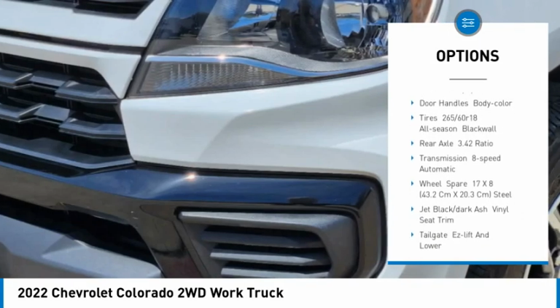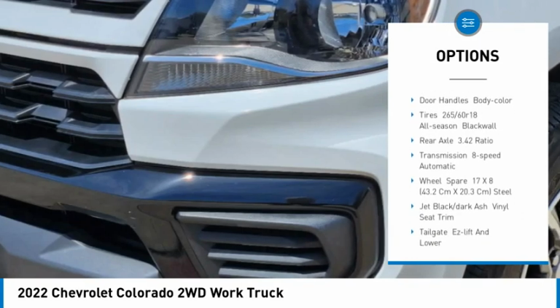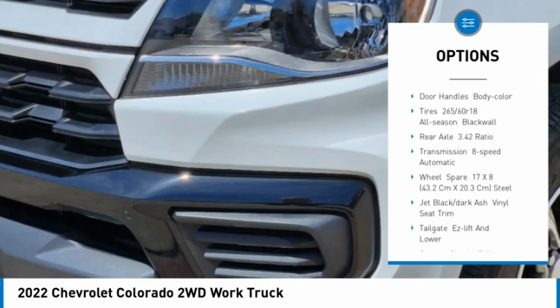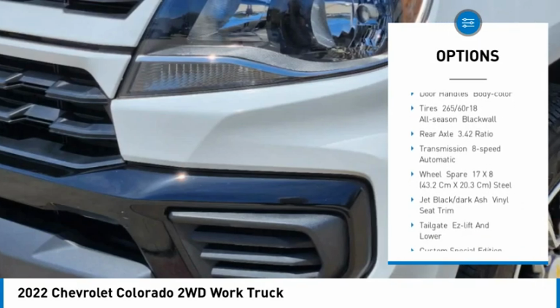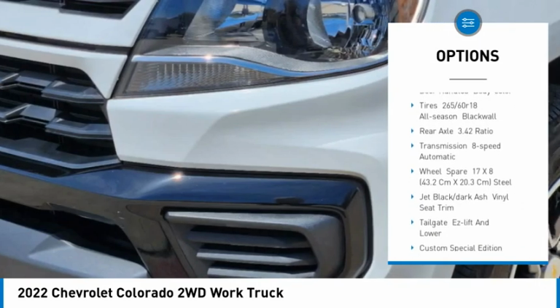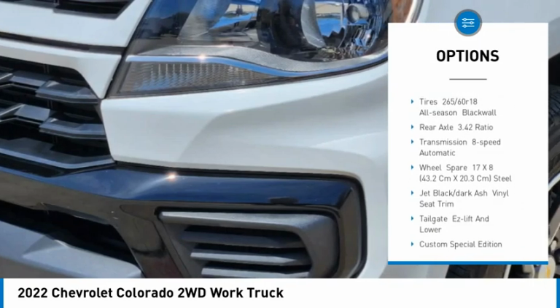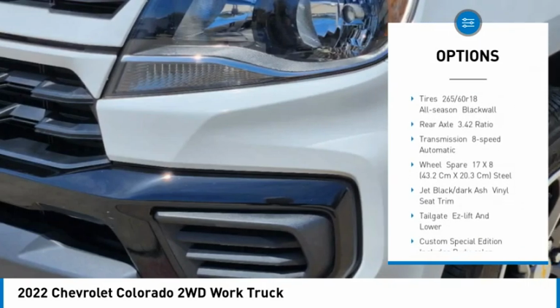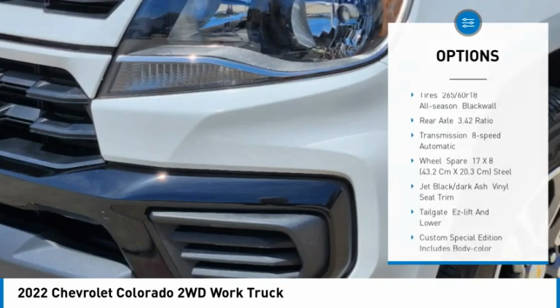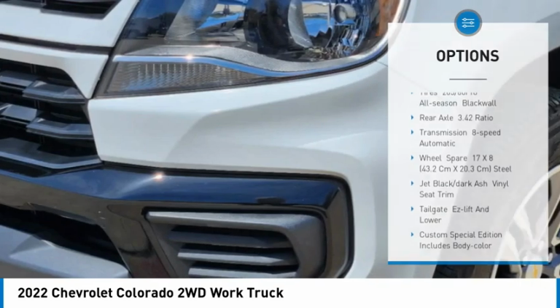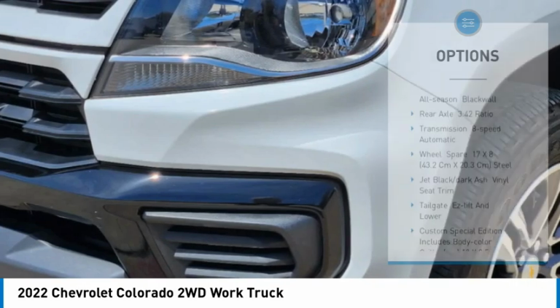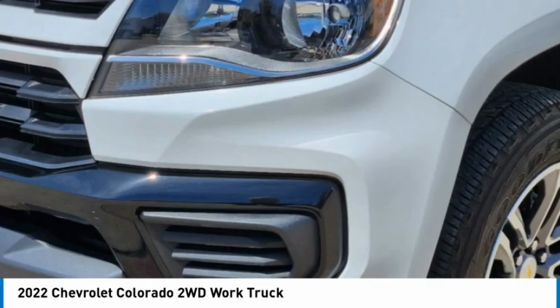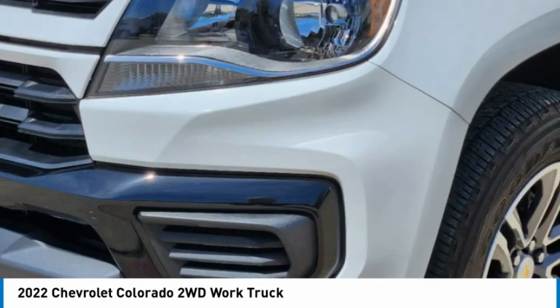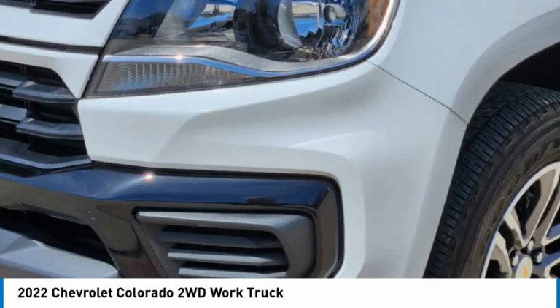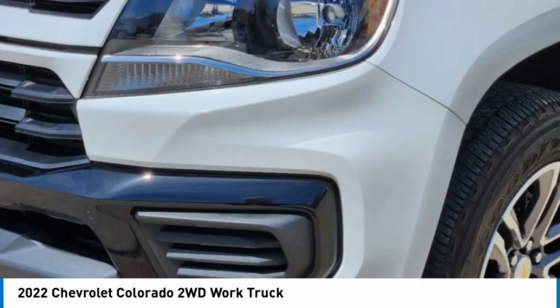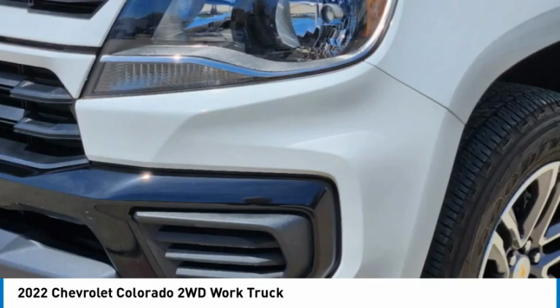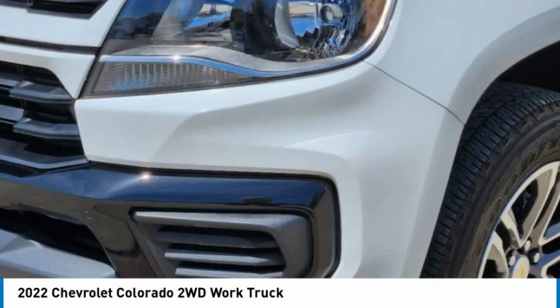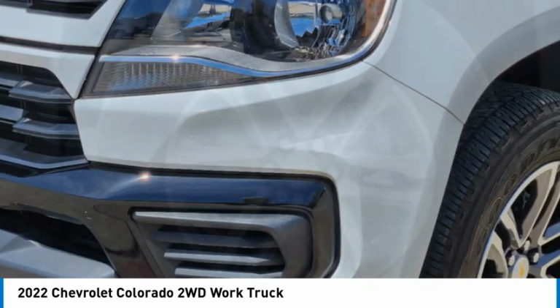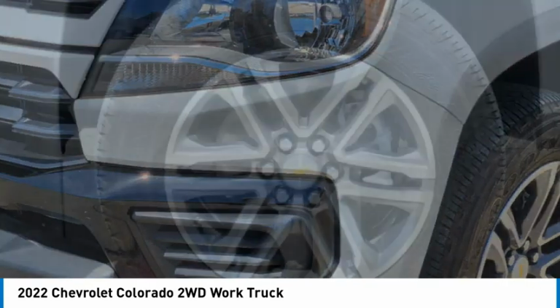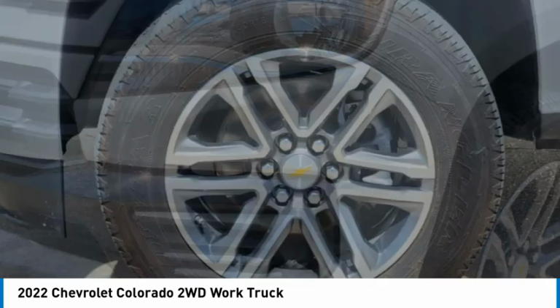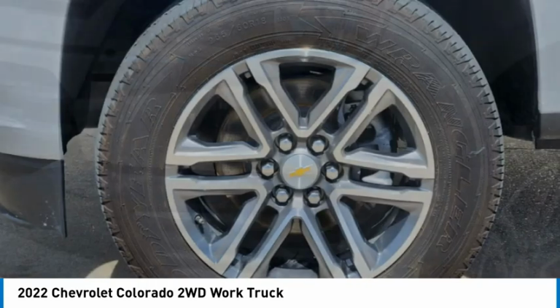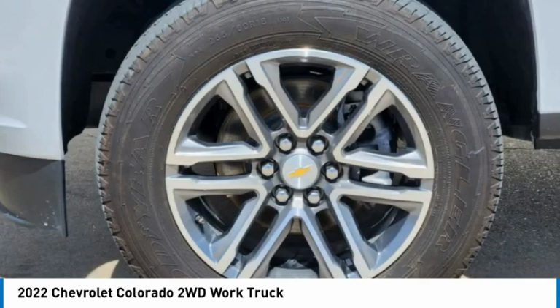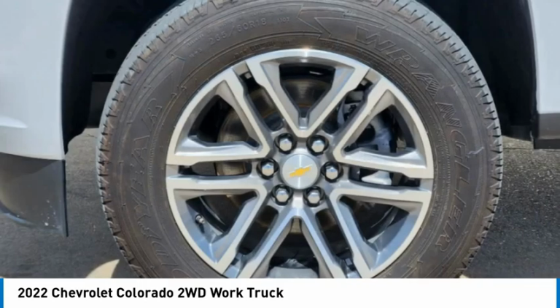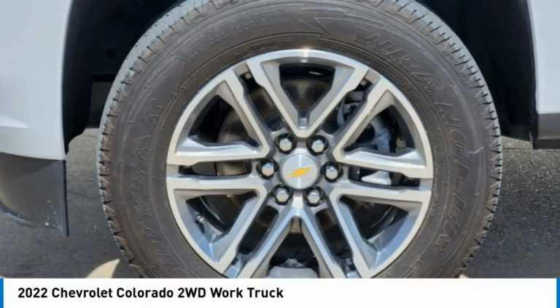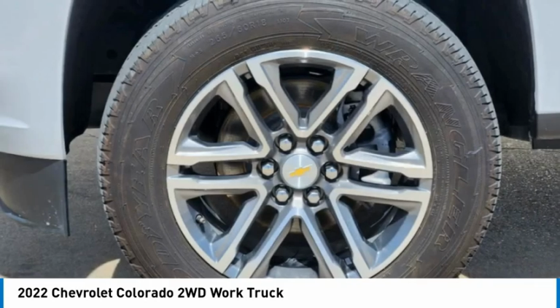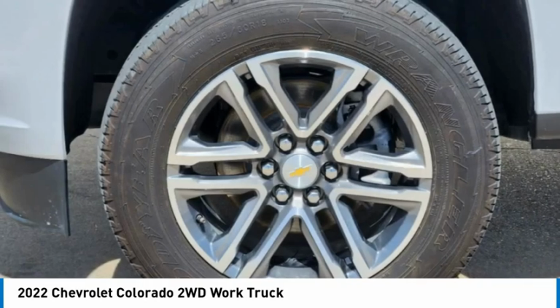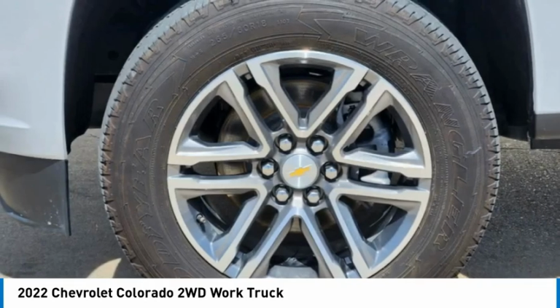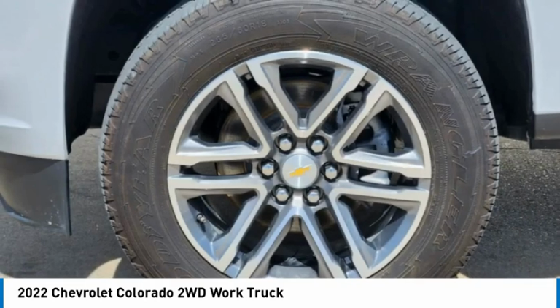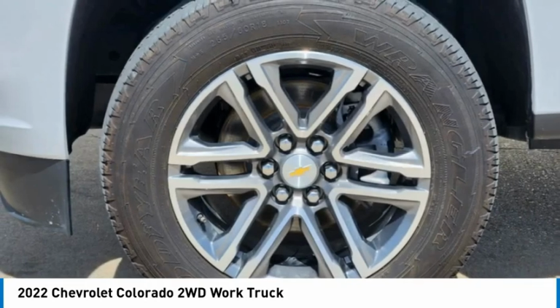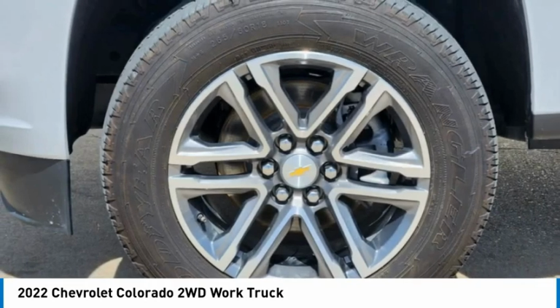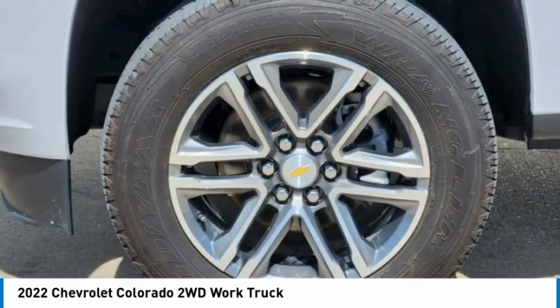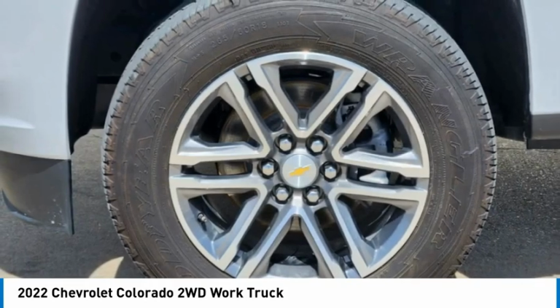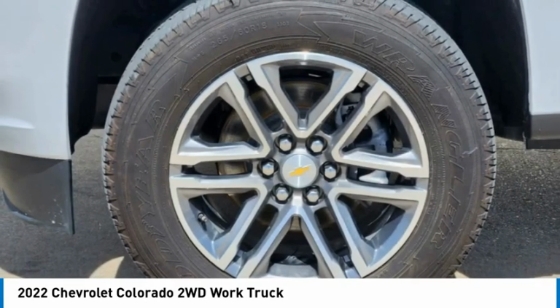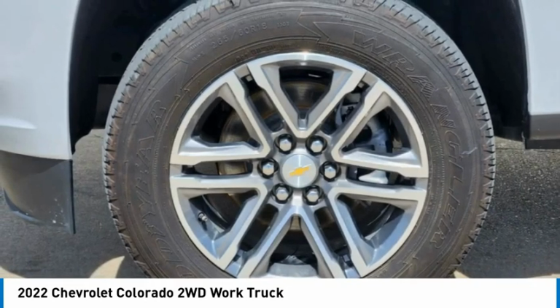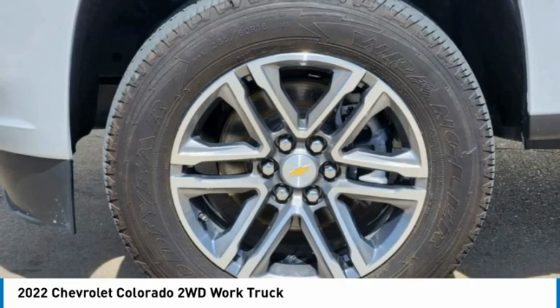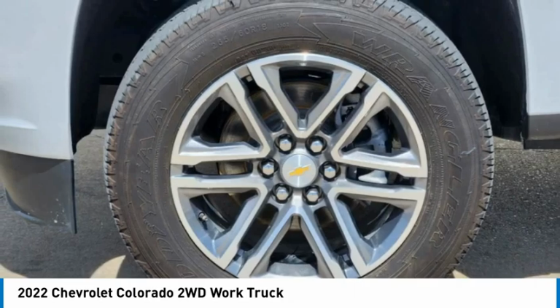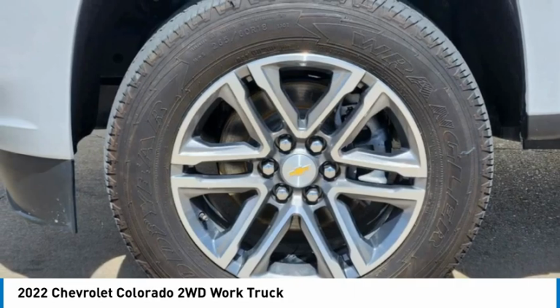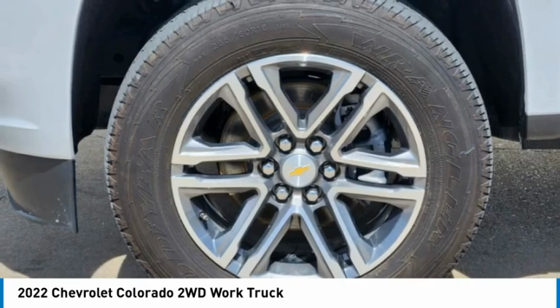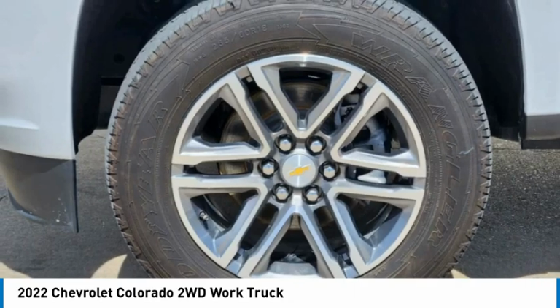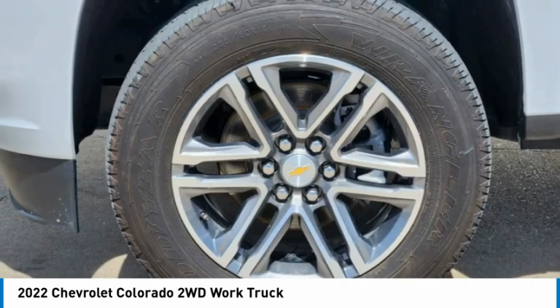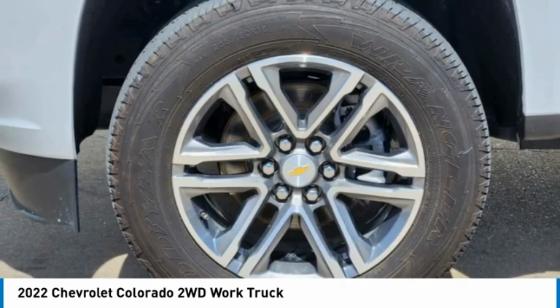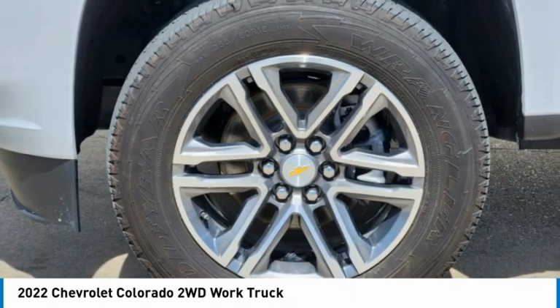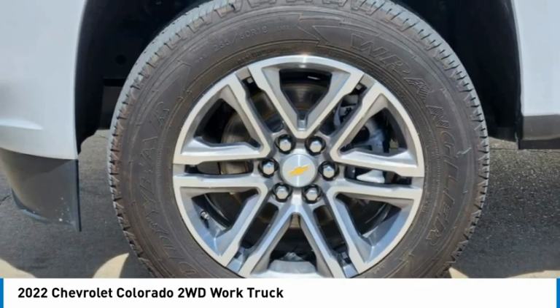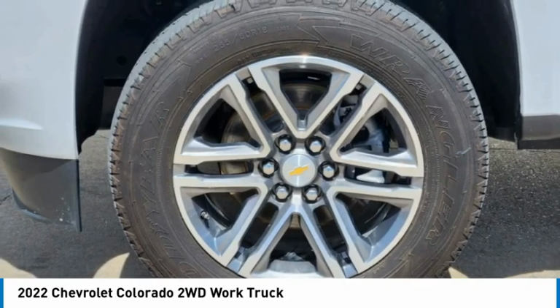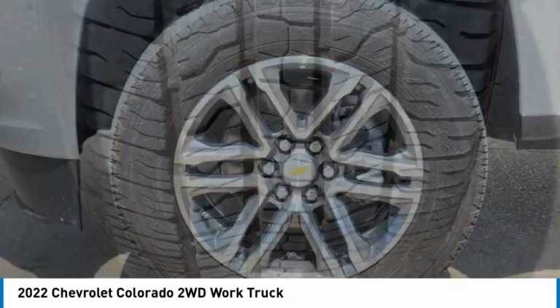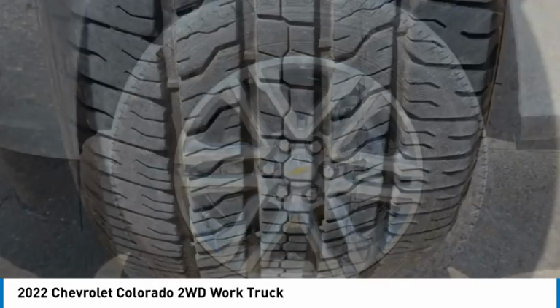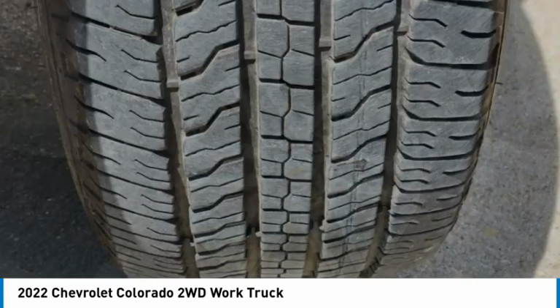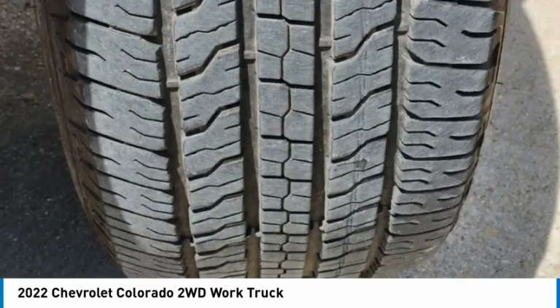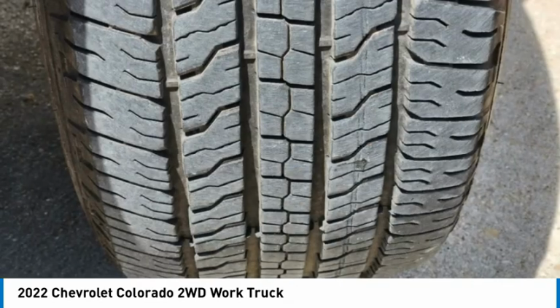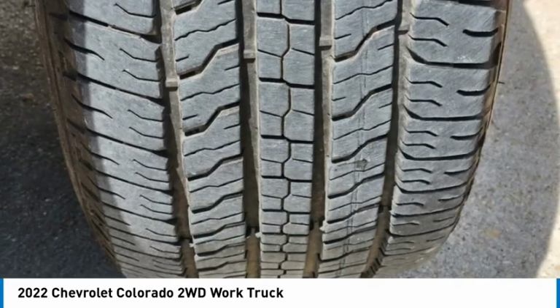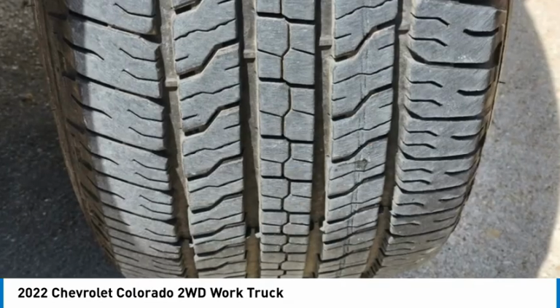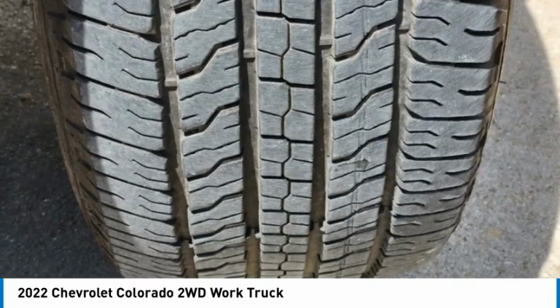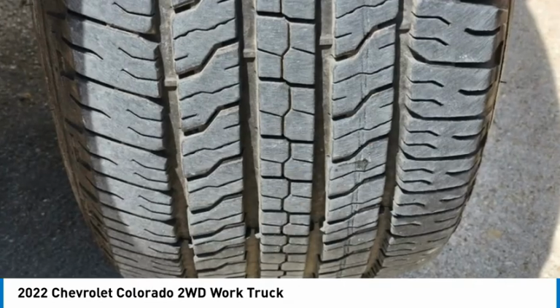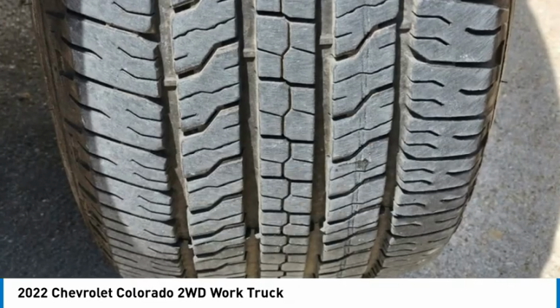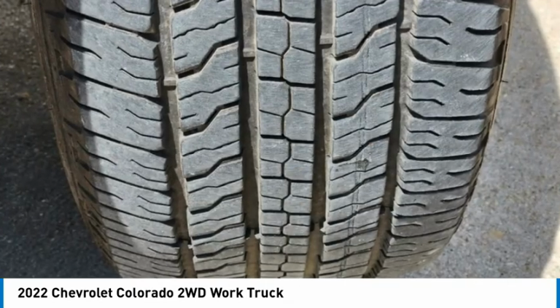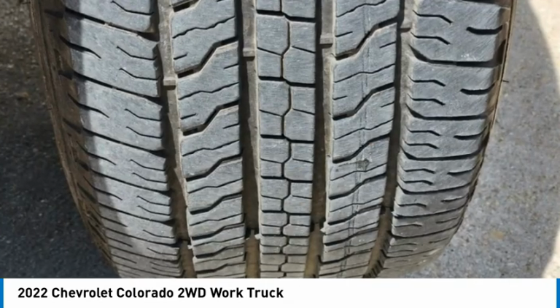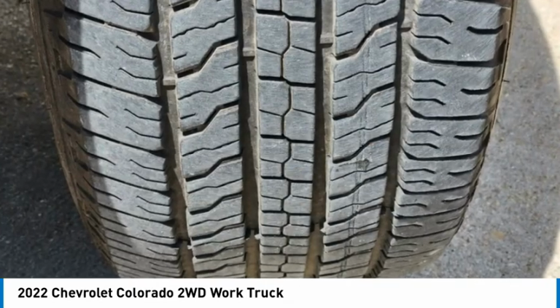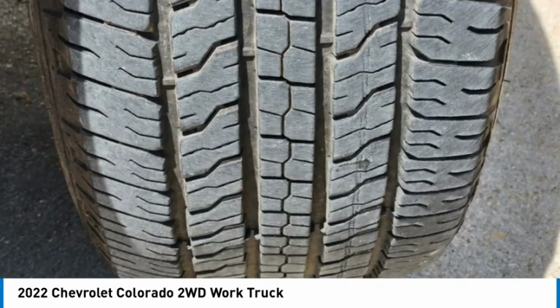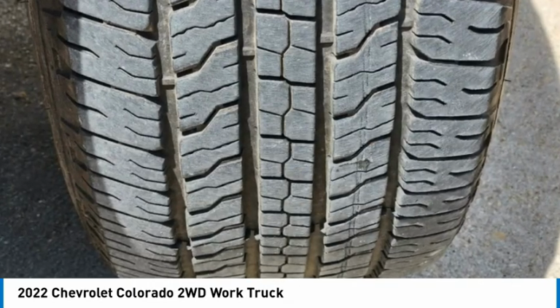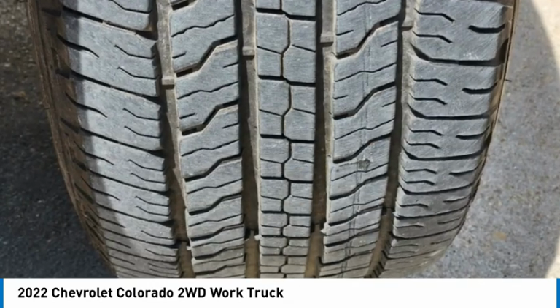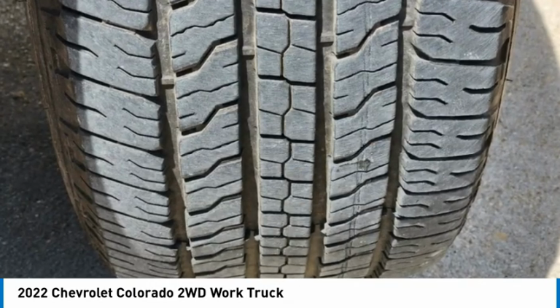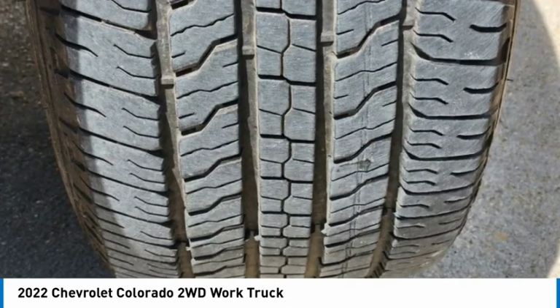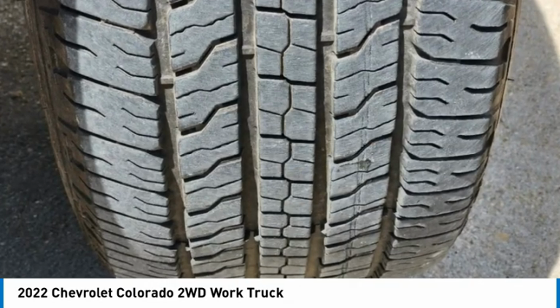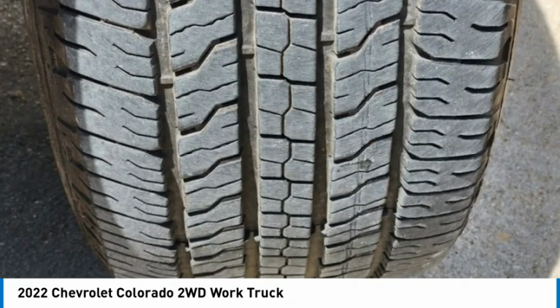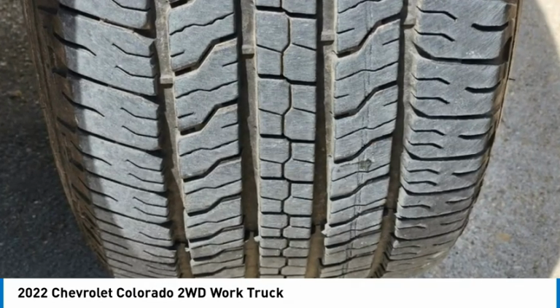Front all-season tires, rear all-season tires, traction control, backup camera, smart device integration.